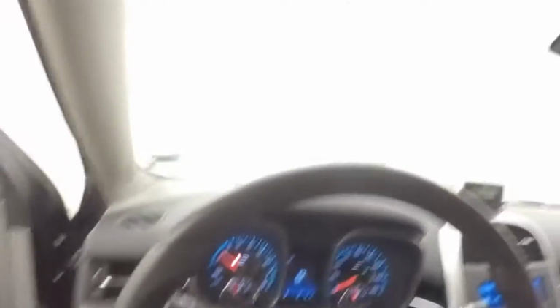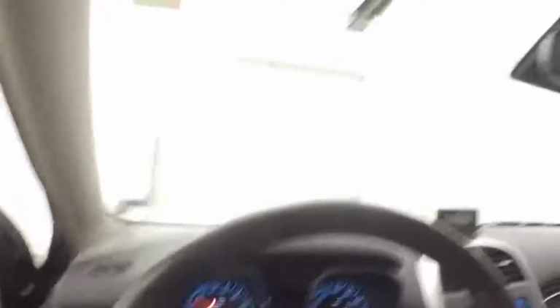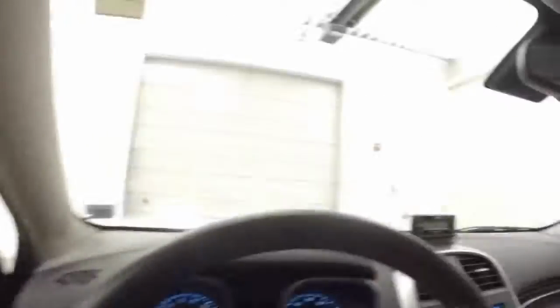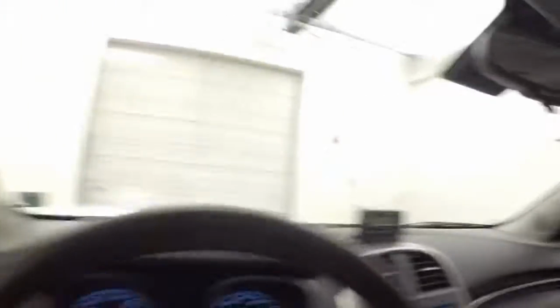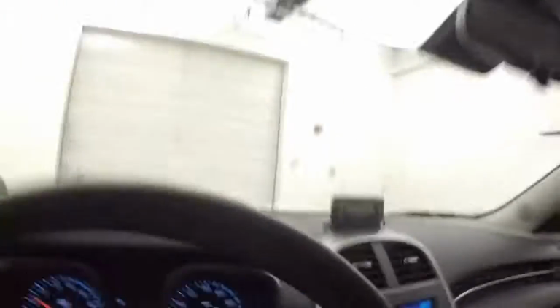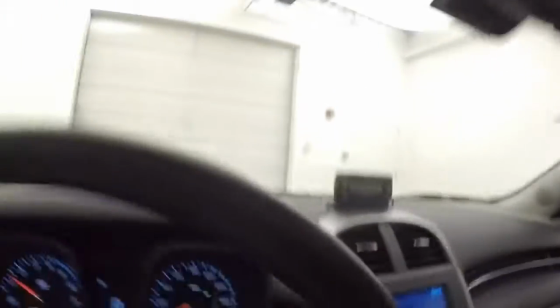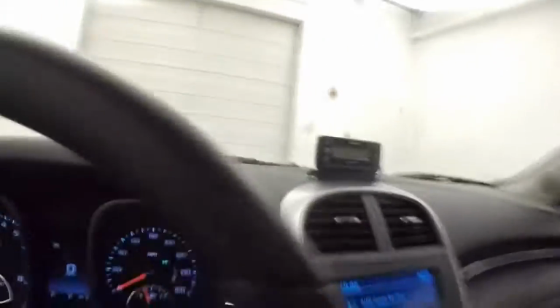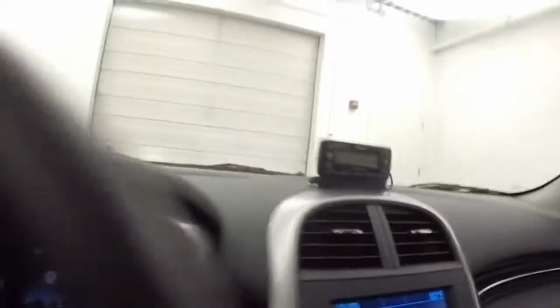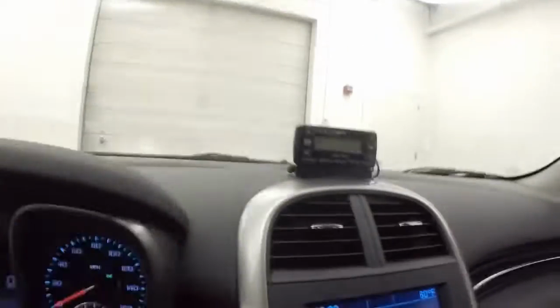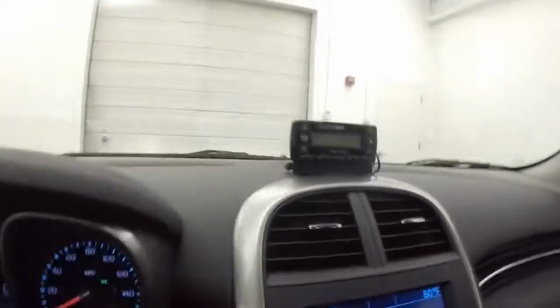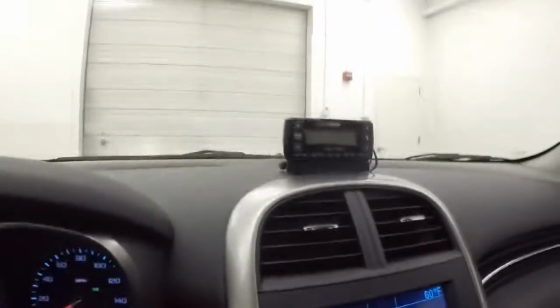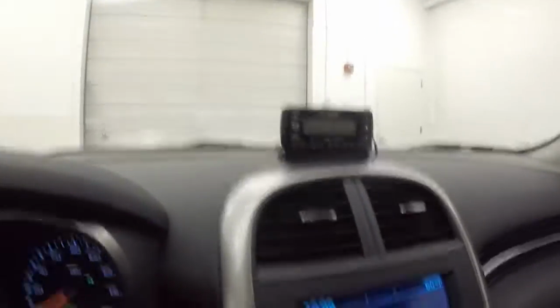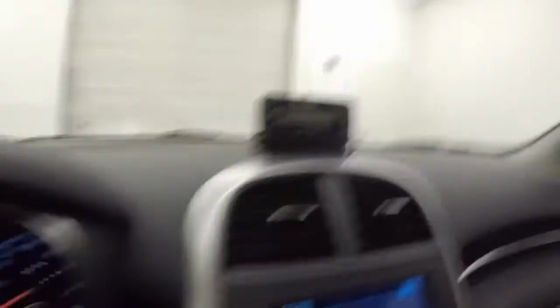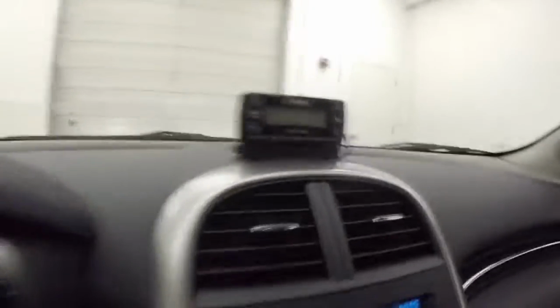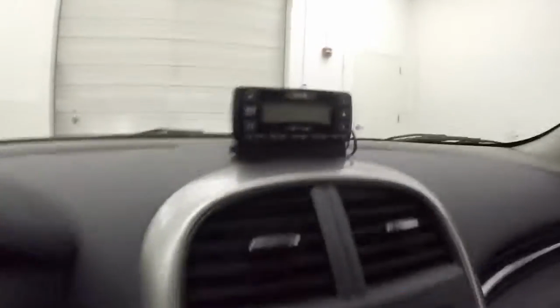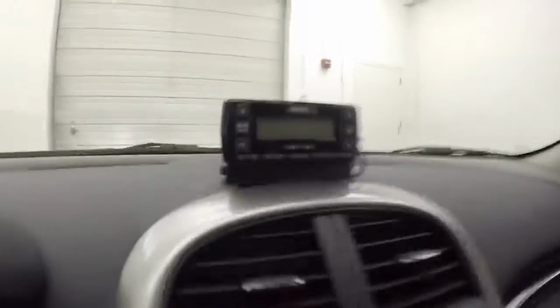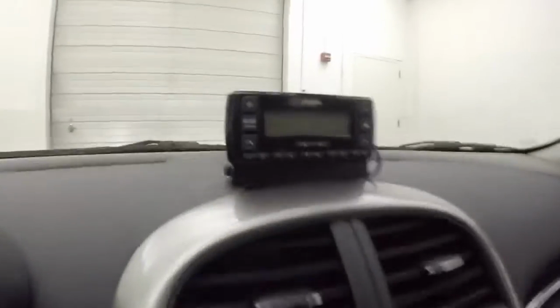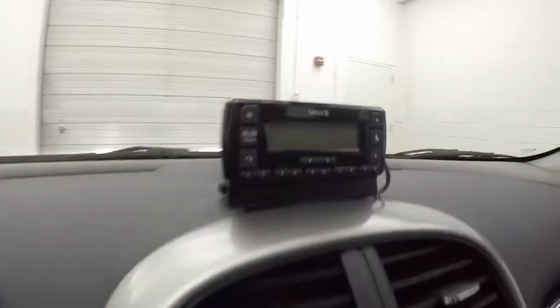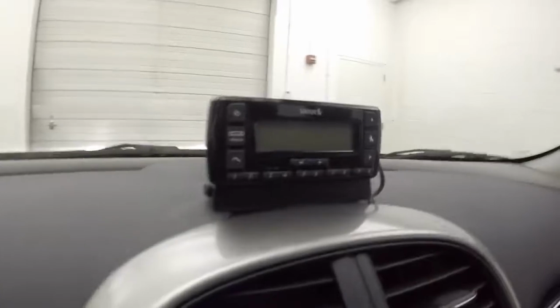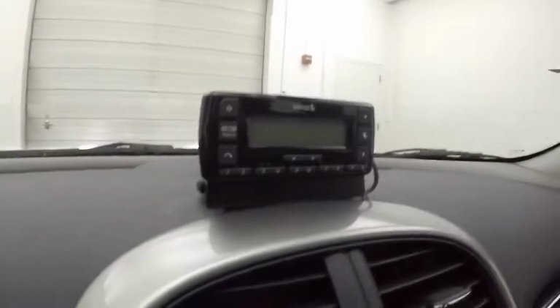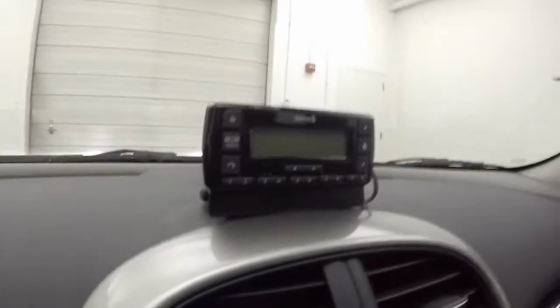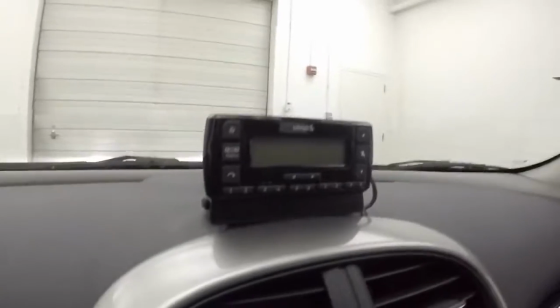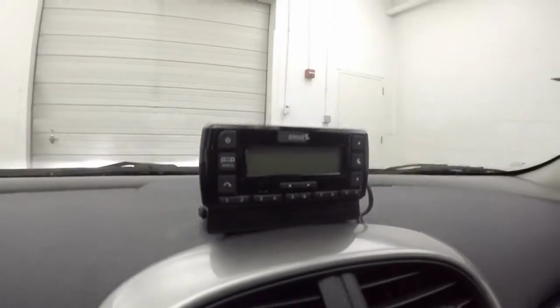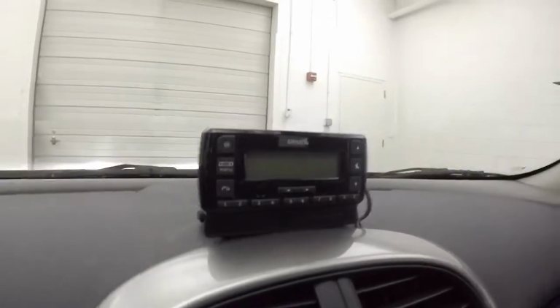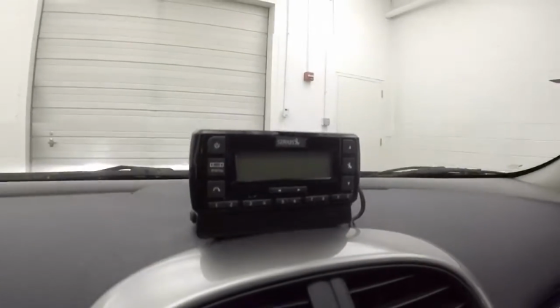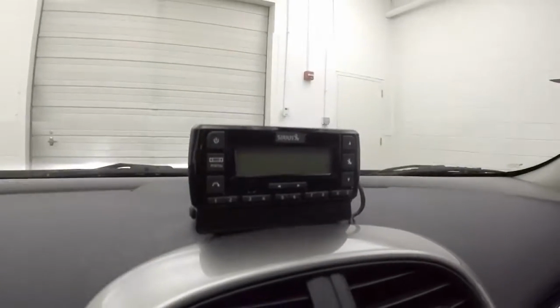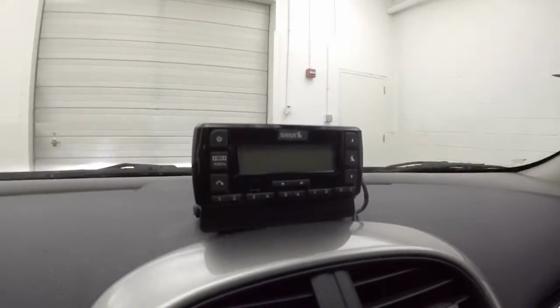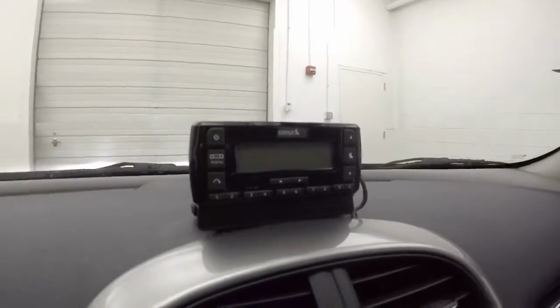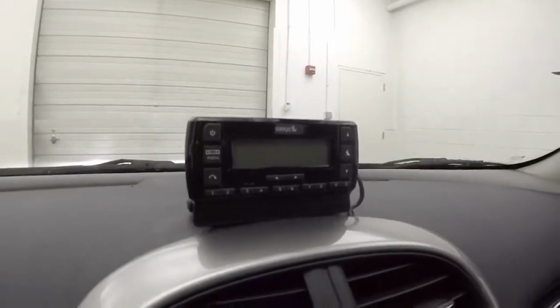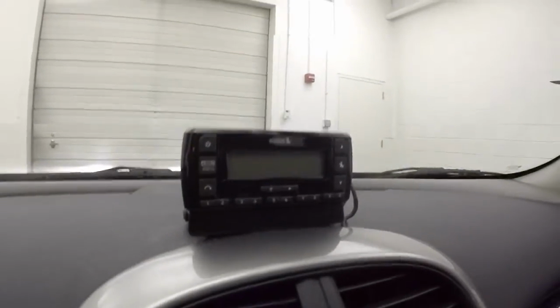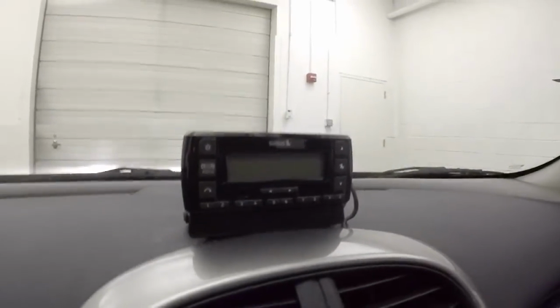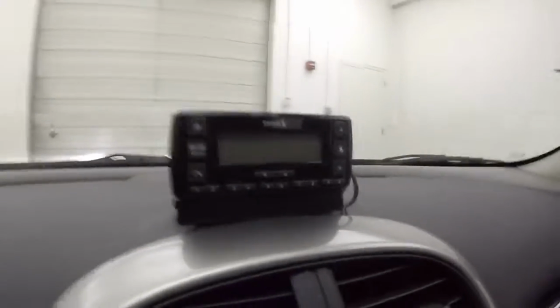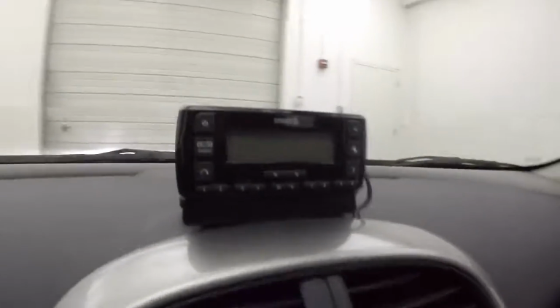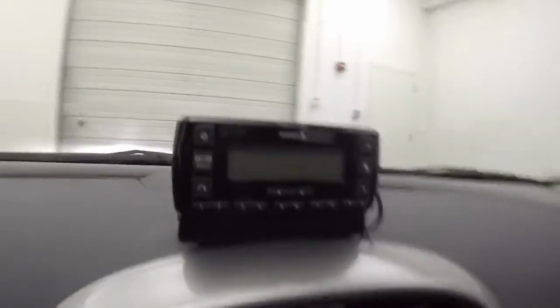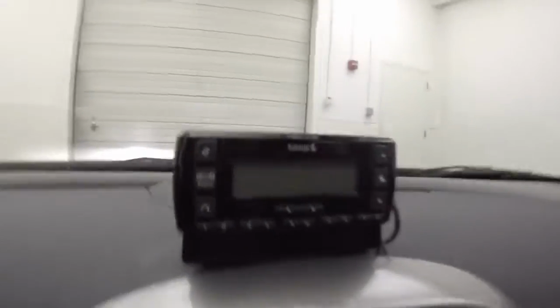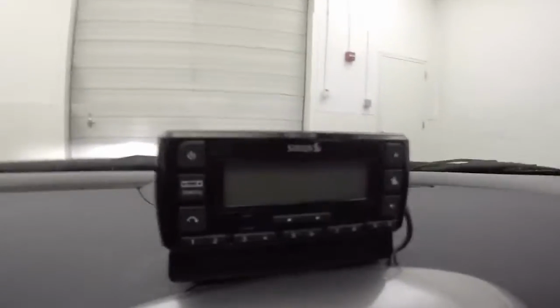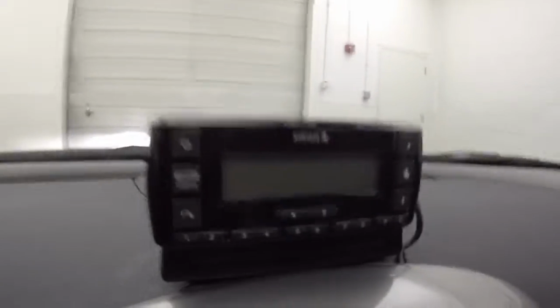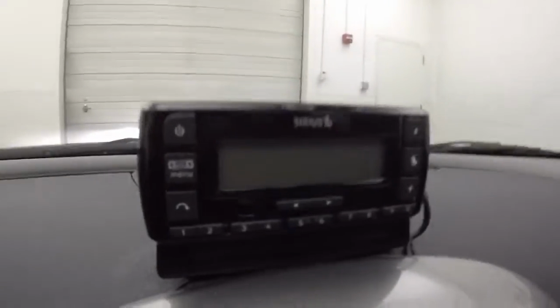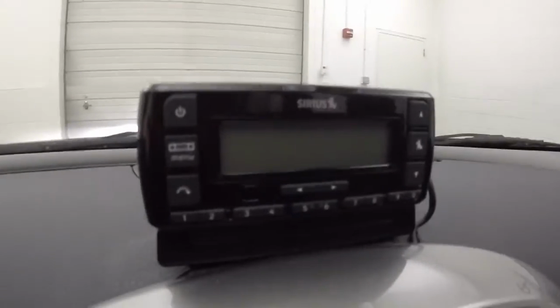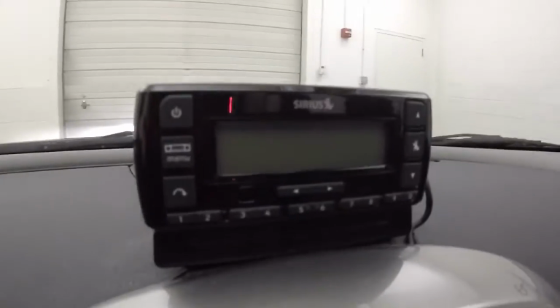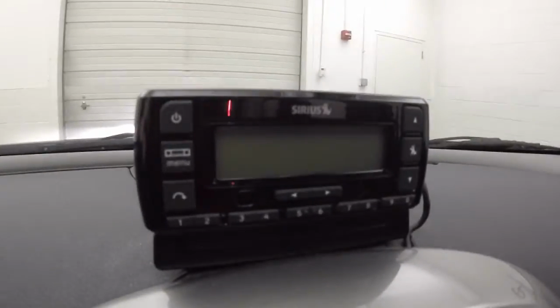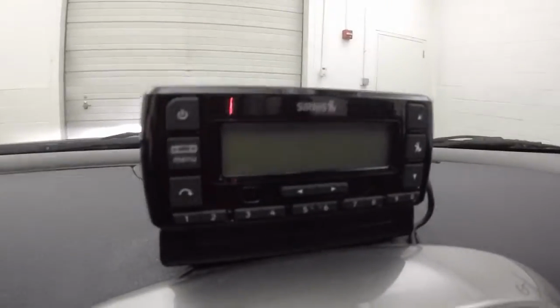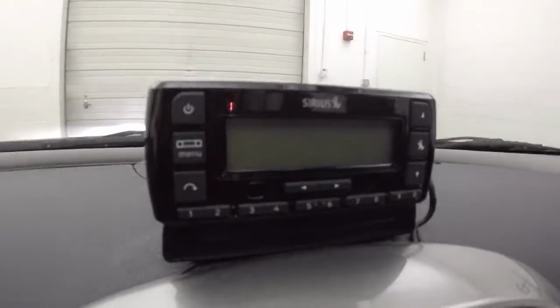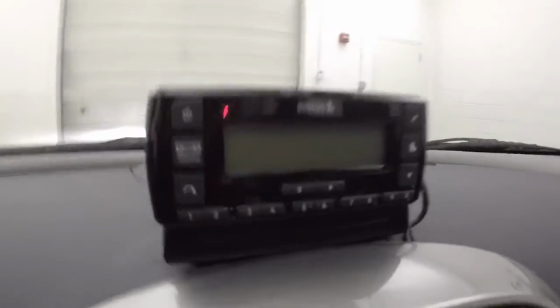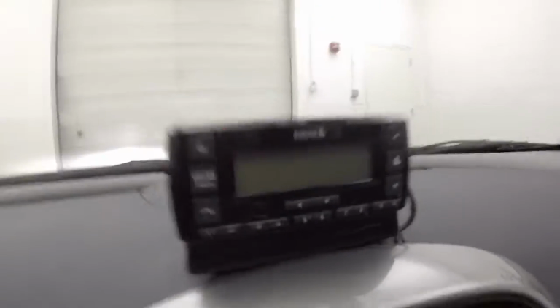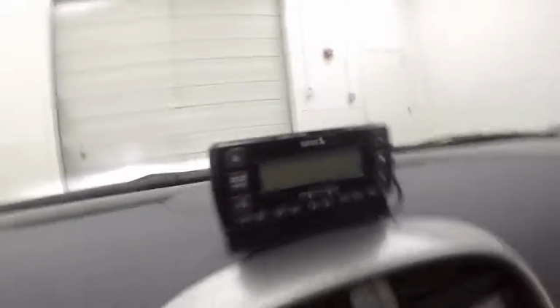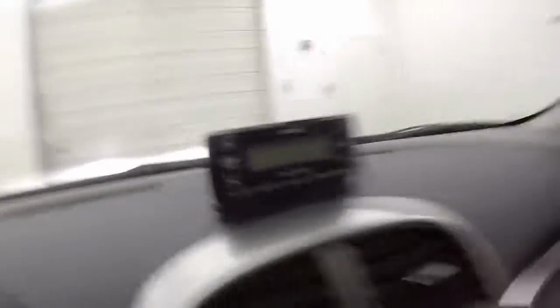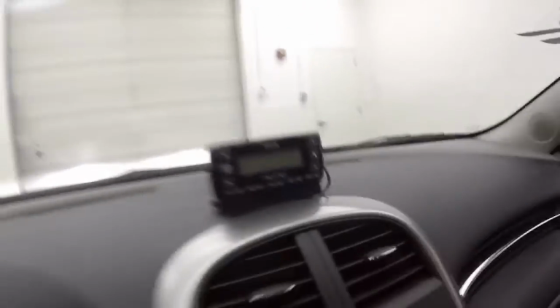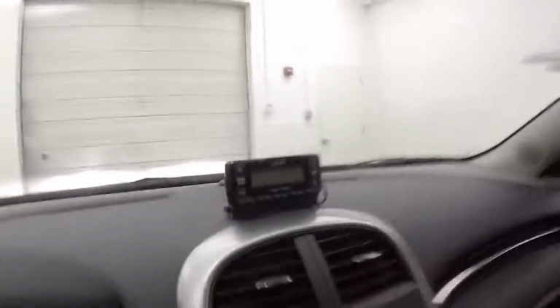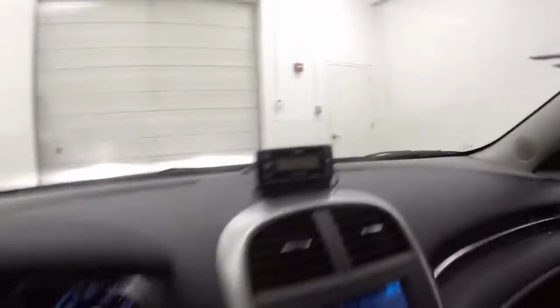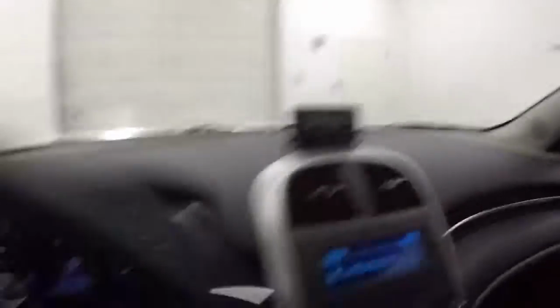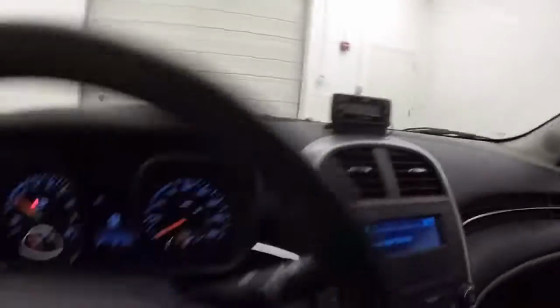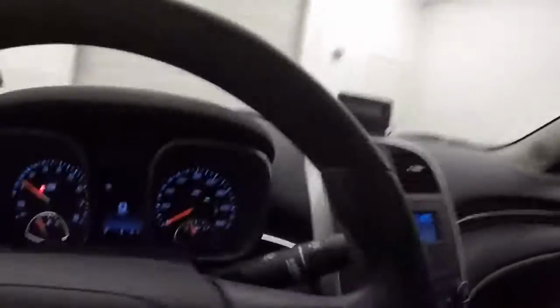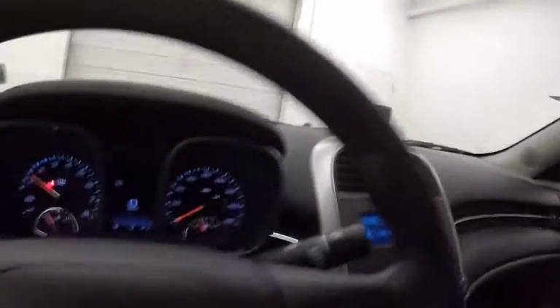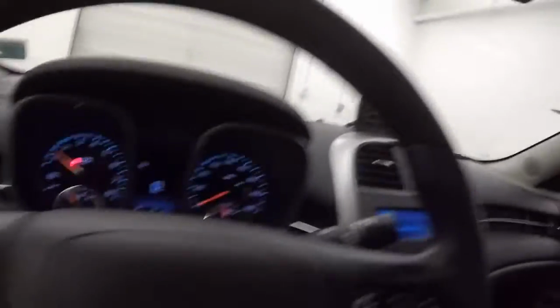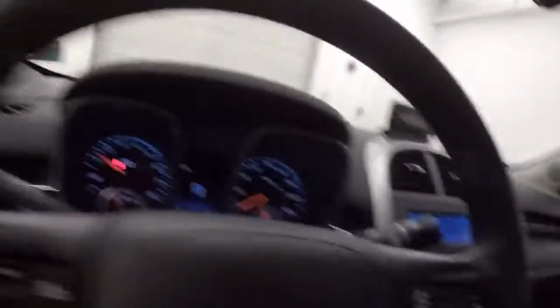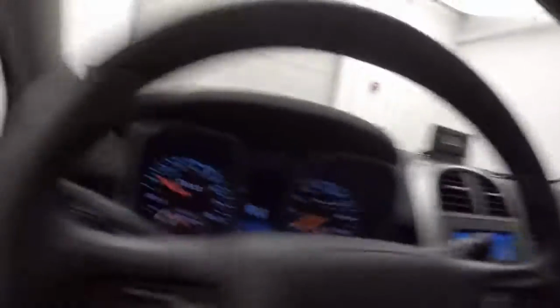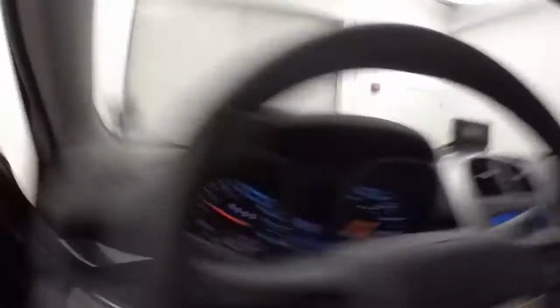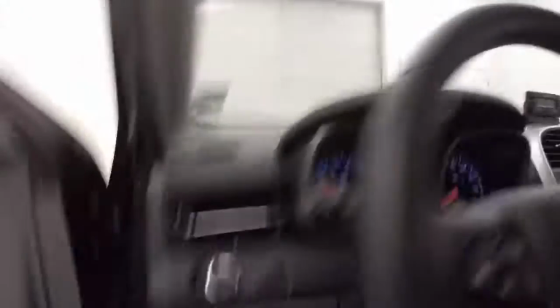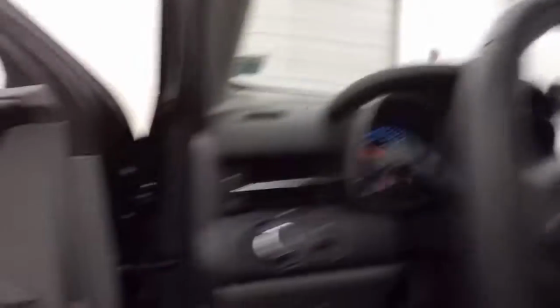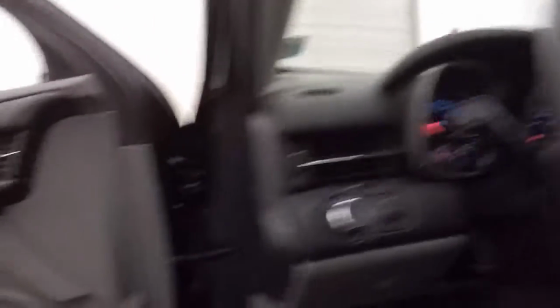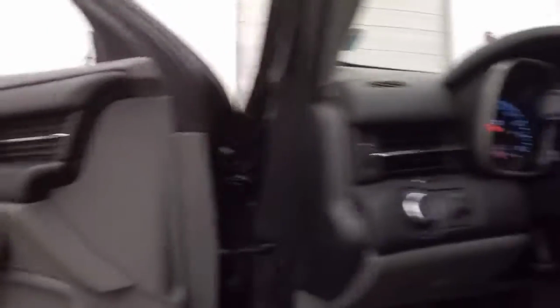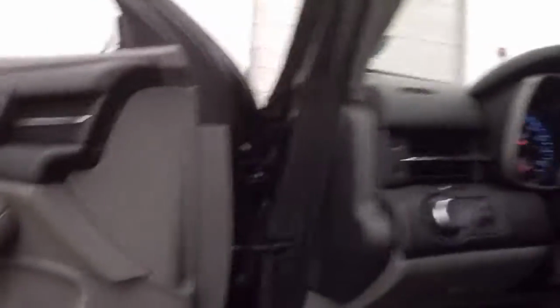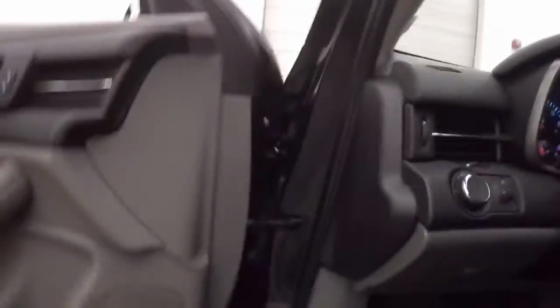It has a Sirius XM added onto it — aftermarket.